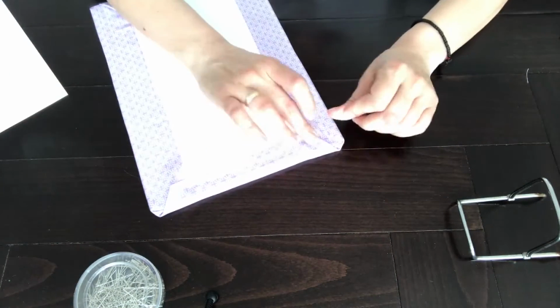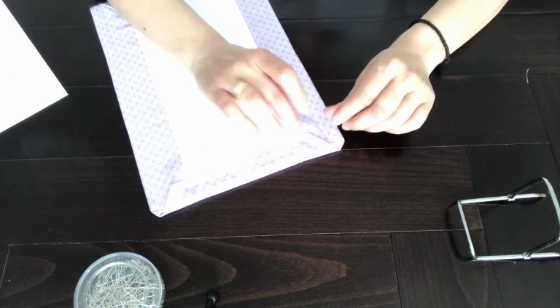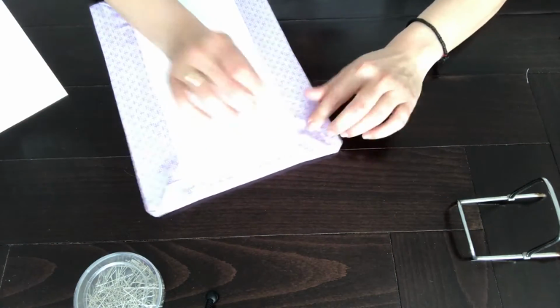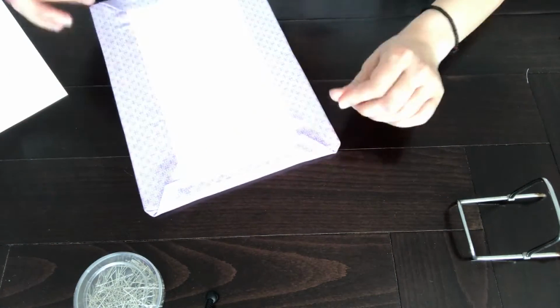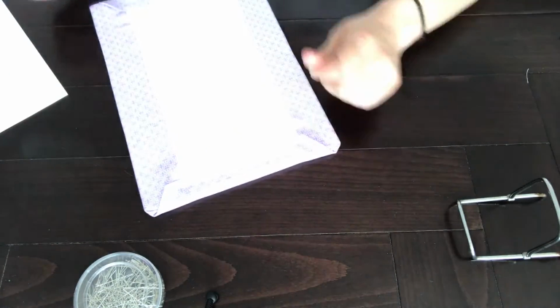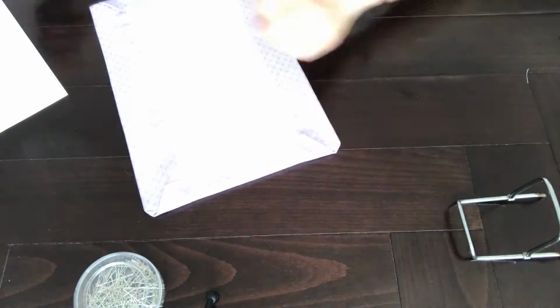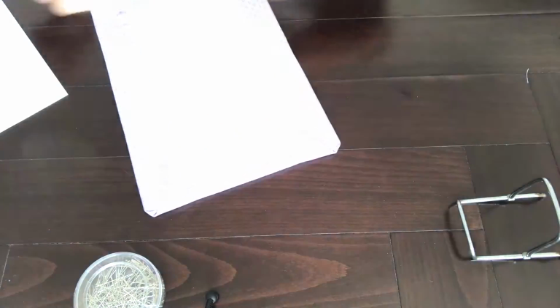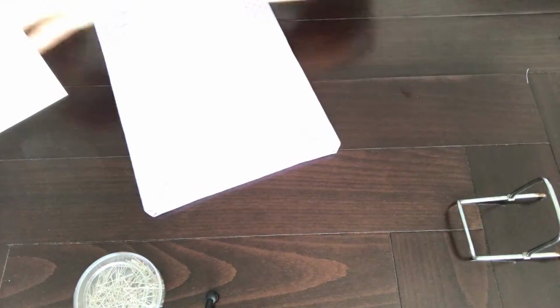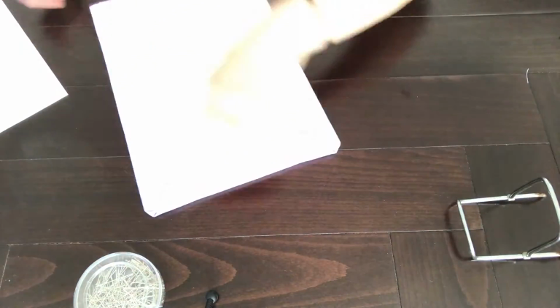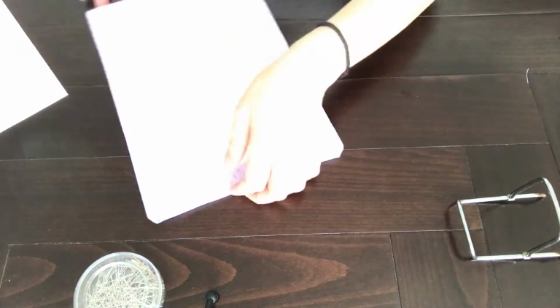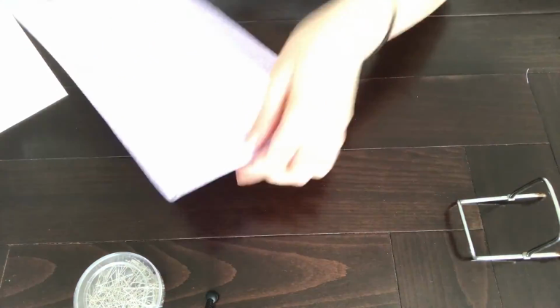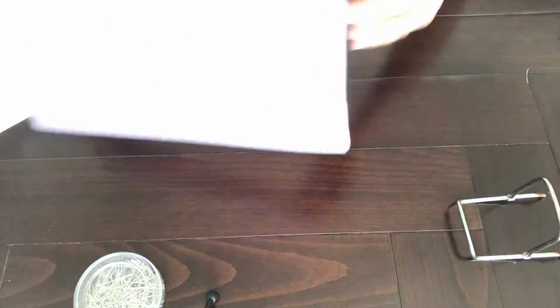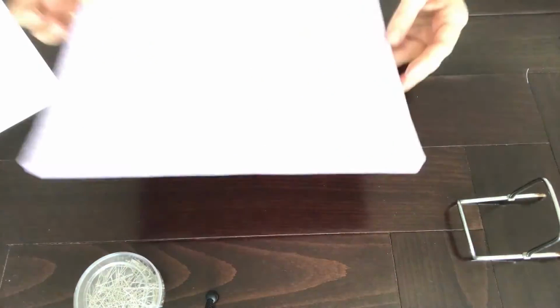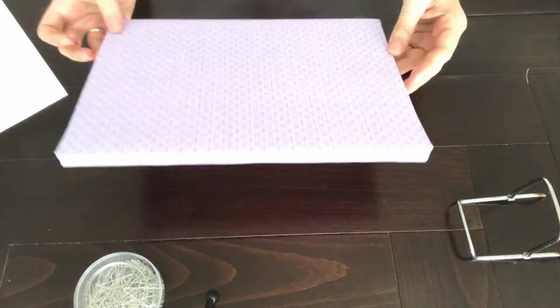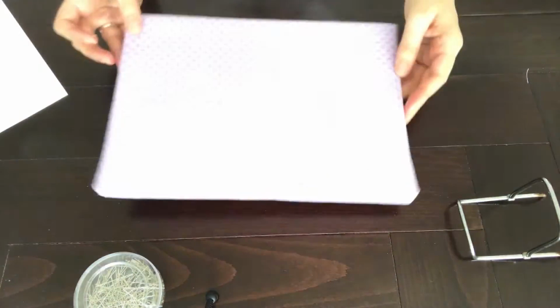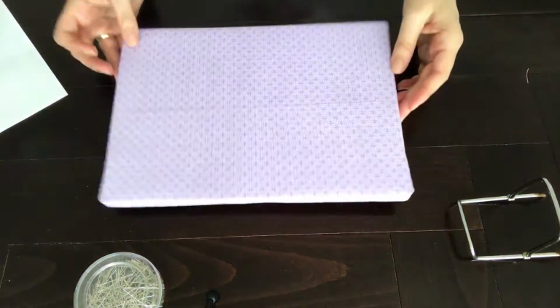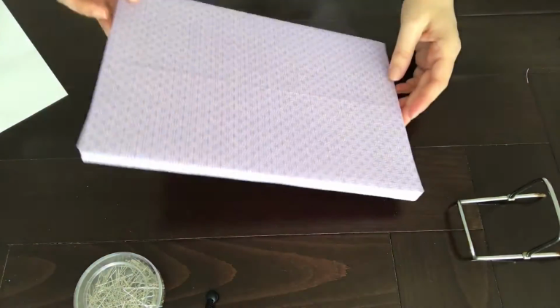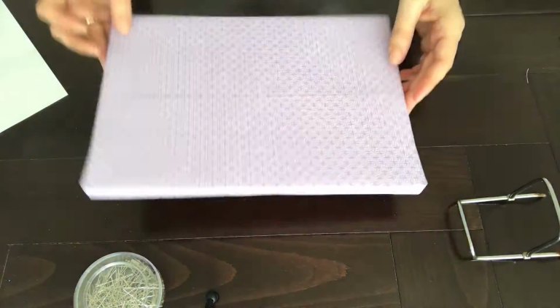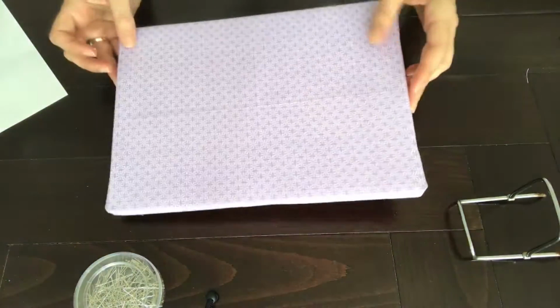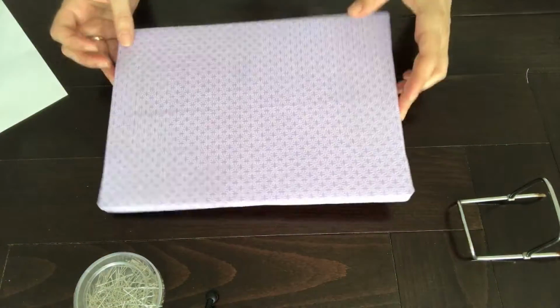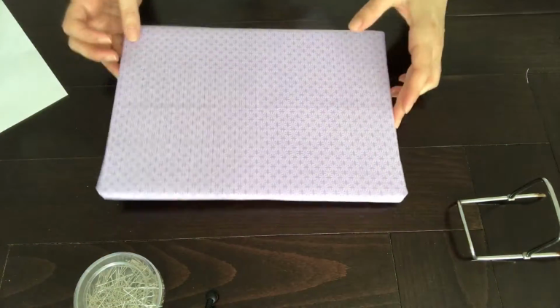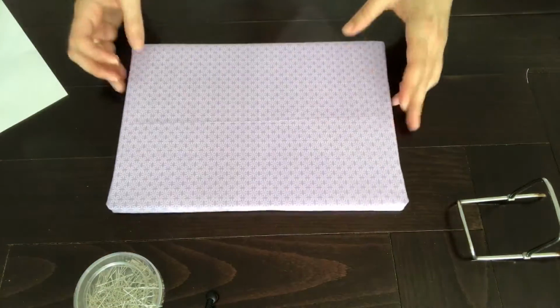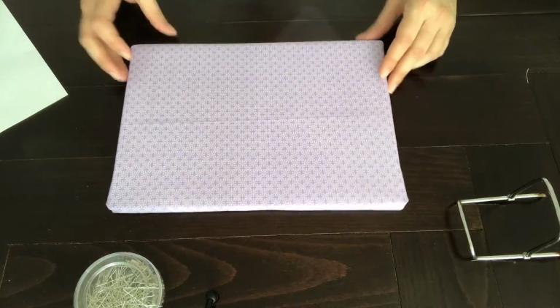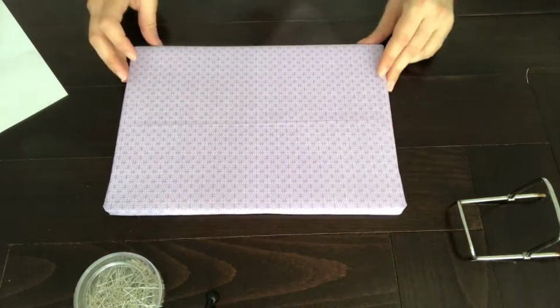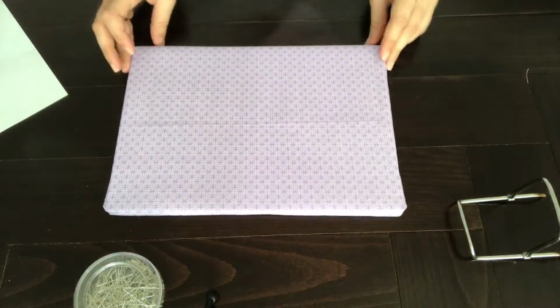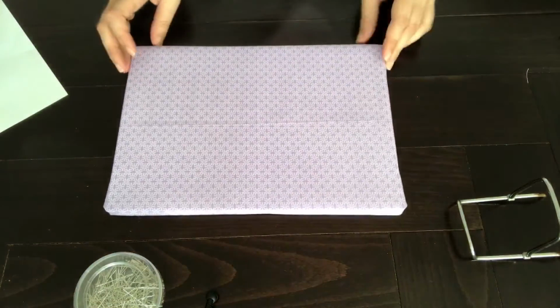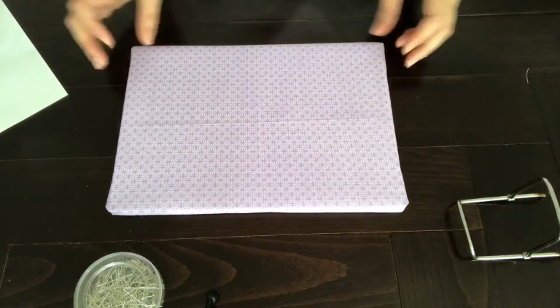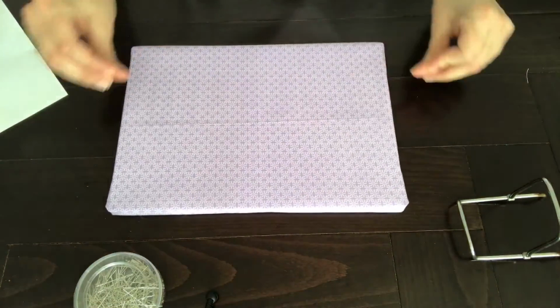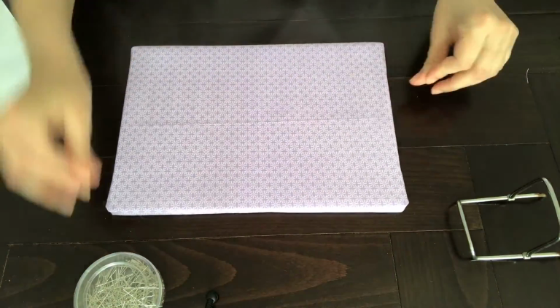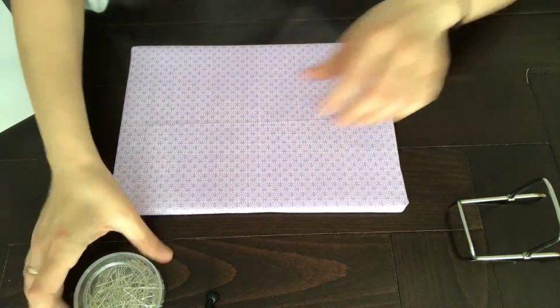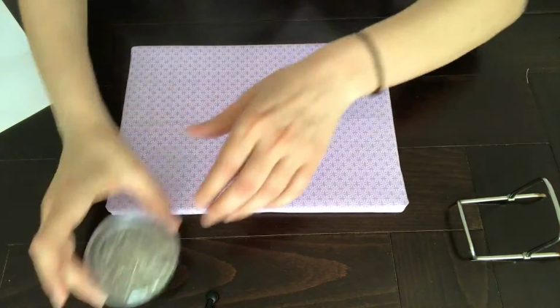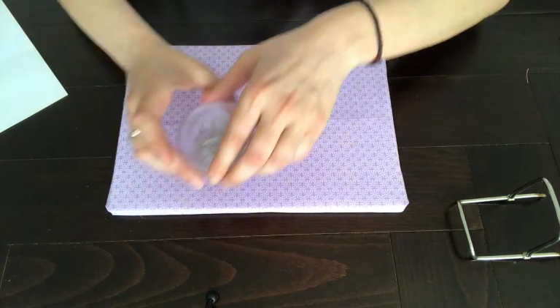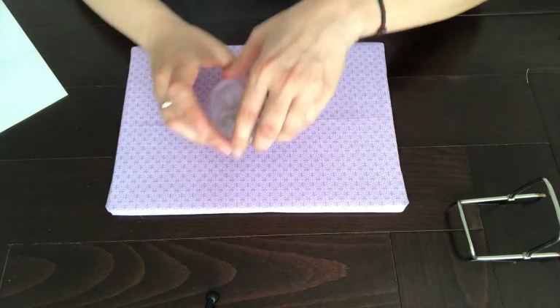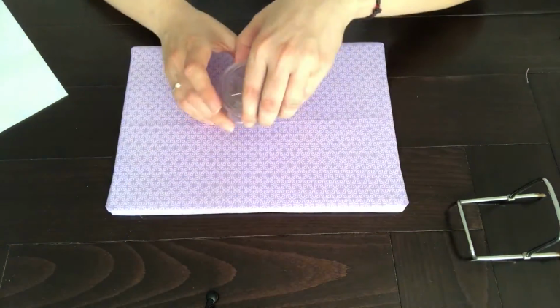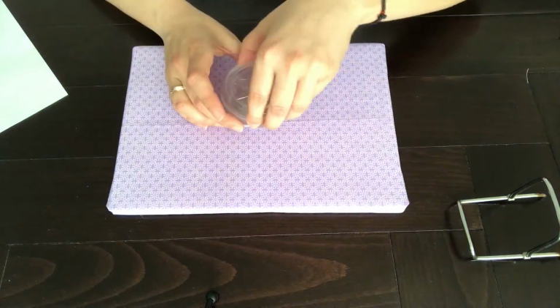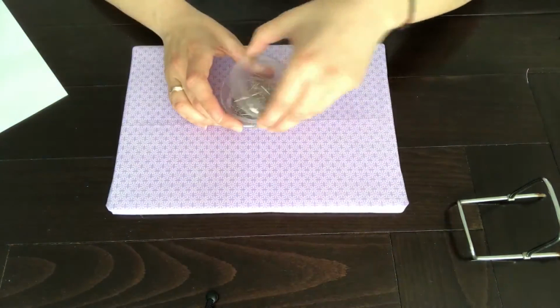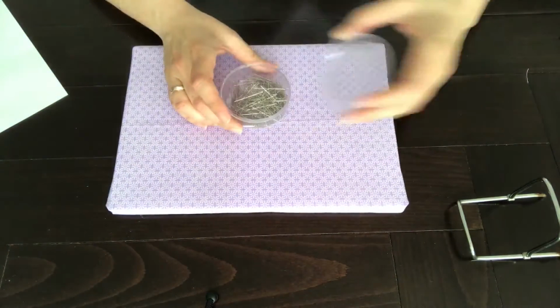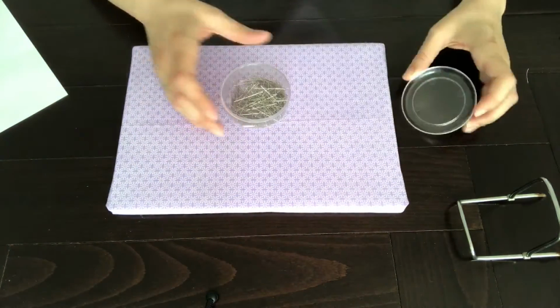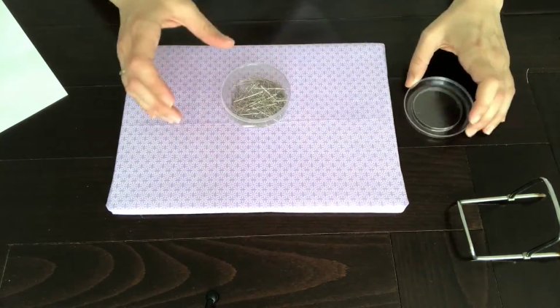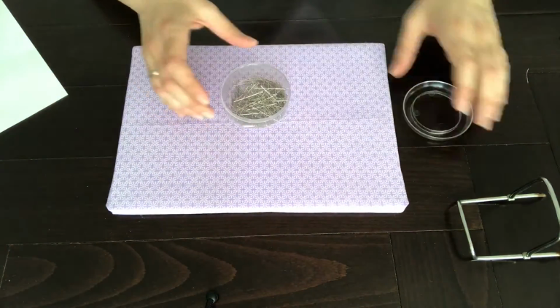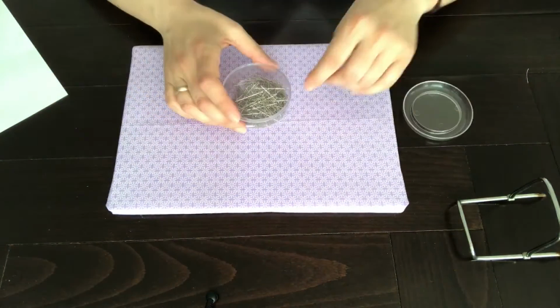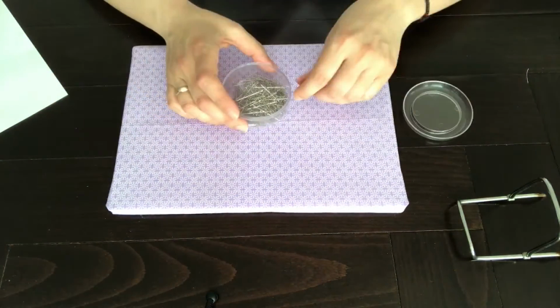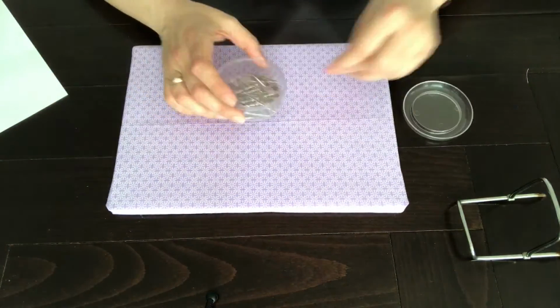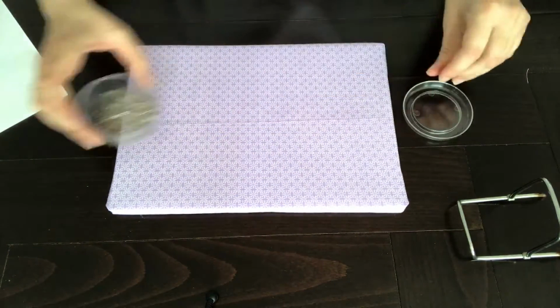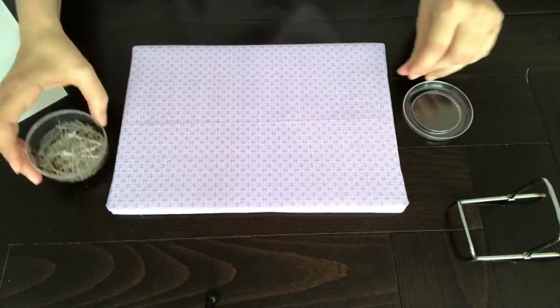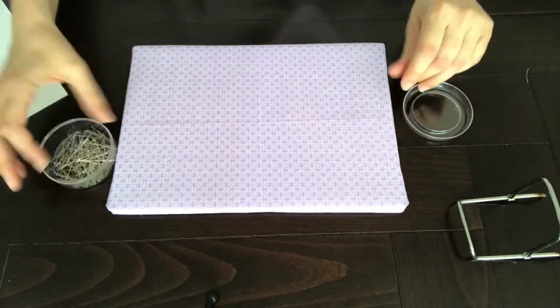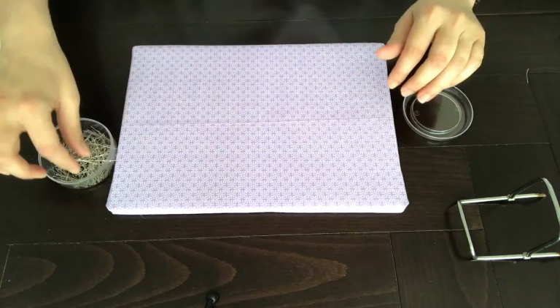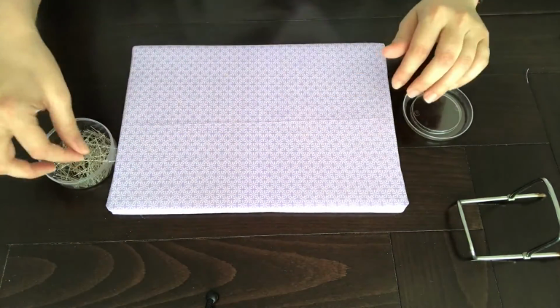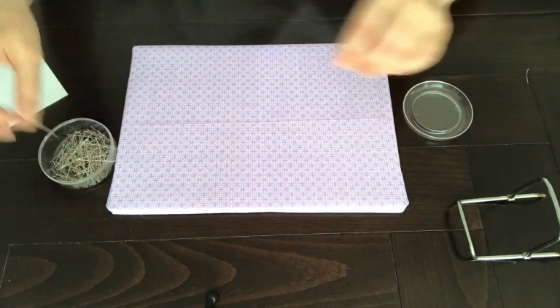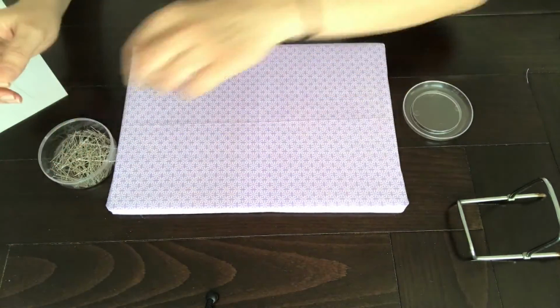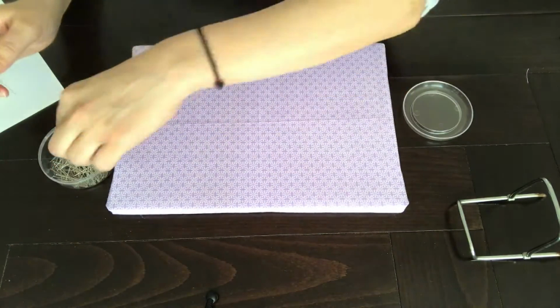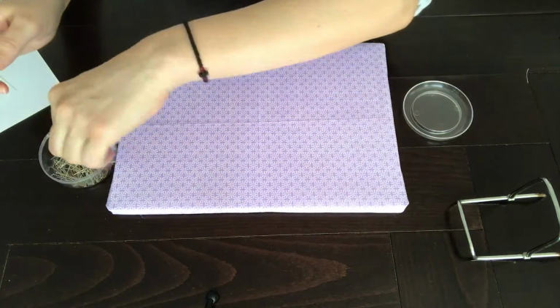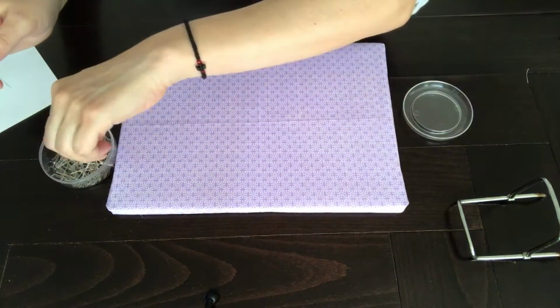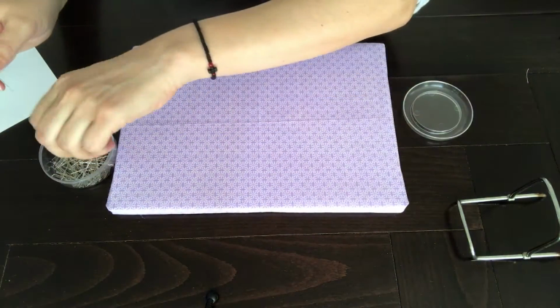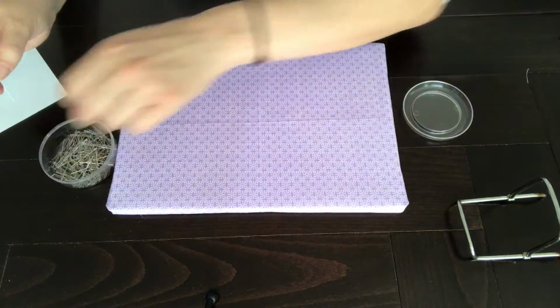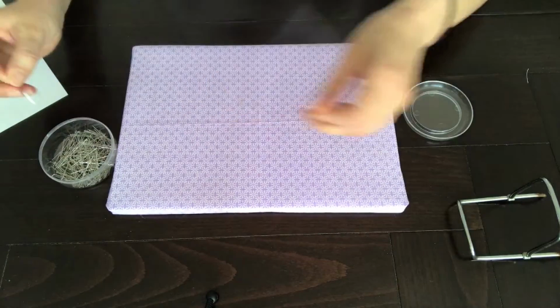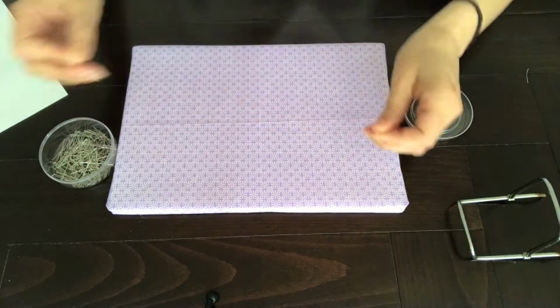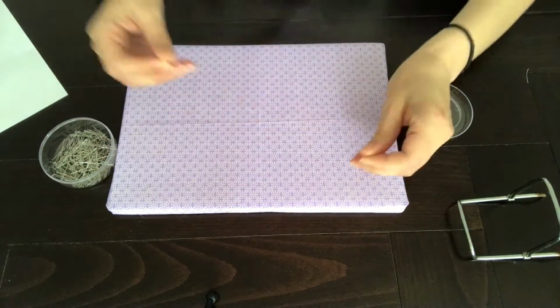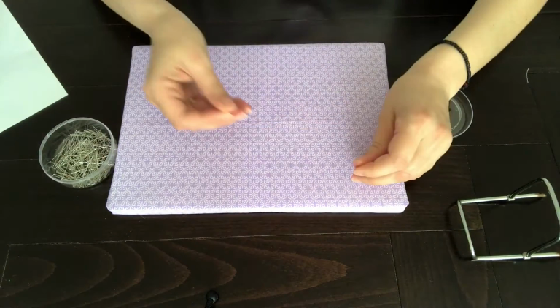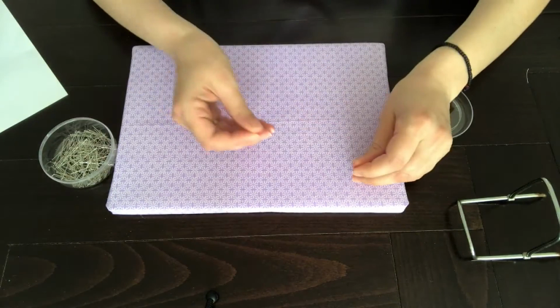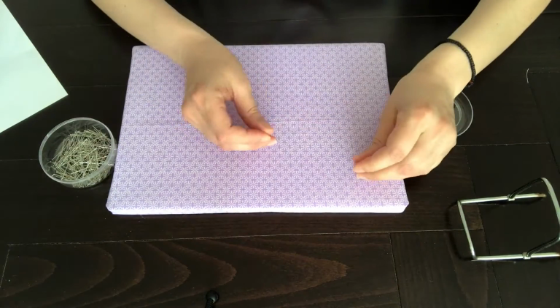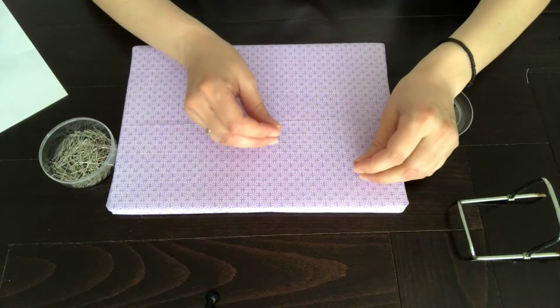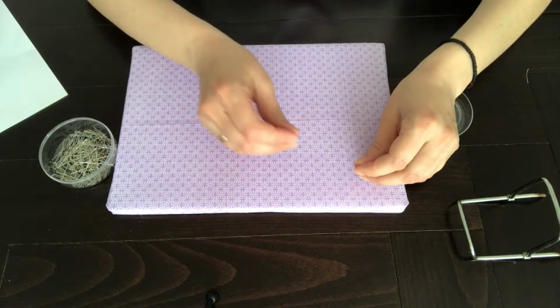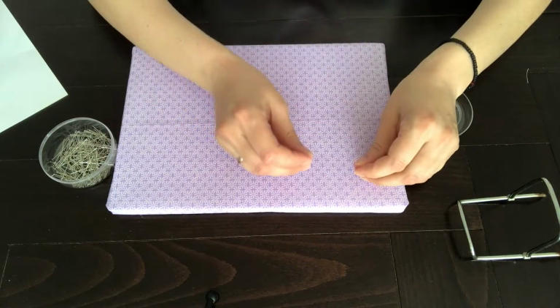When you're all done, turn it over and peel the swimpings on your foam board. You need 2 swimpings for every makeup product you want to display.